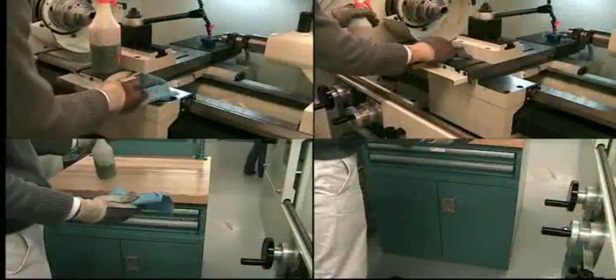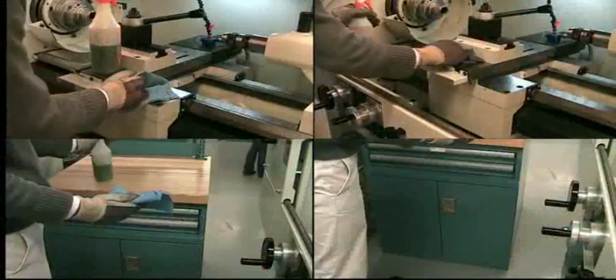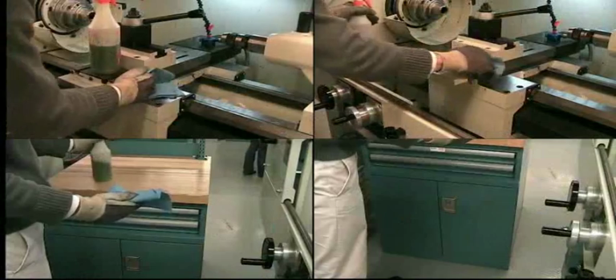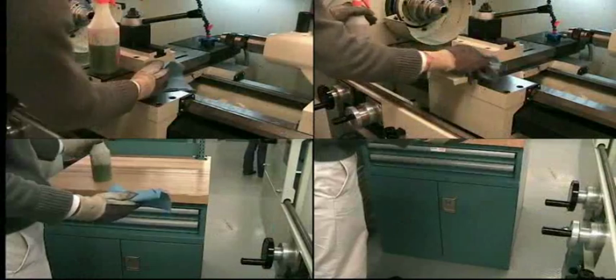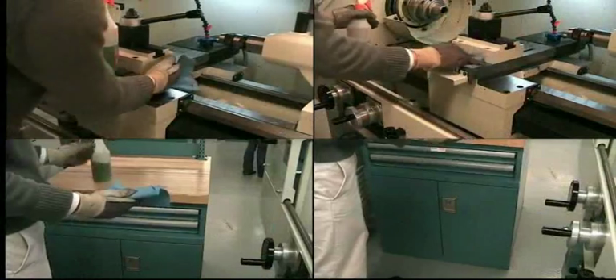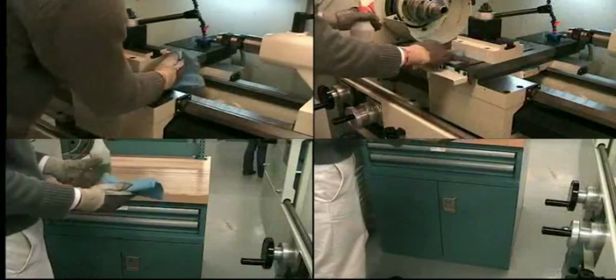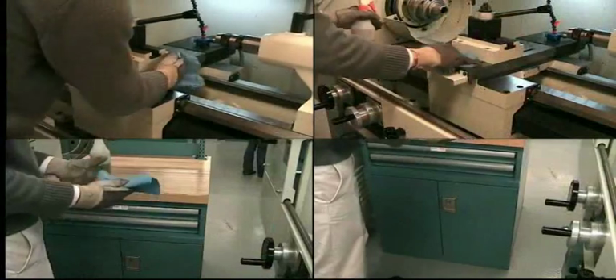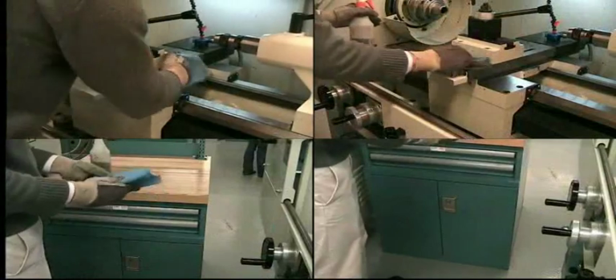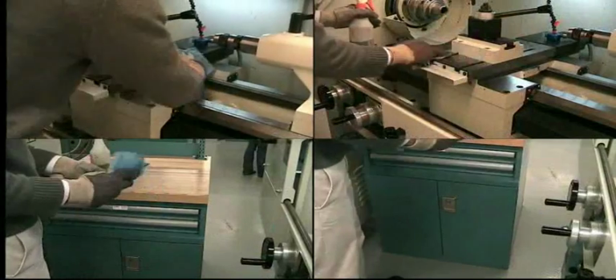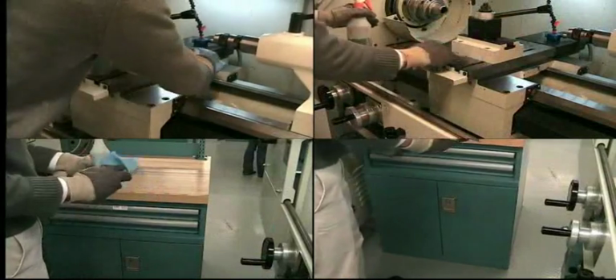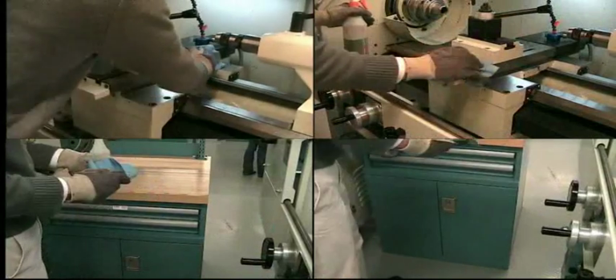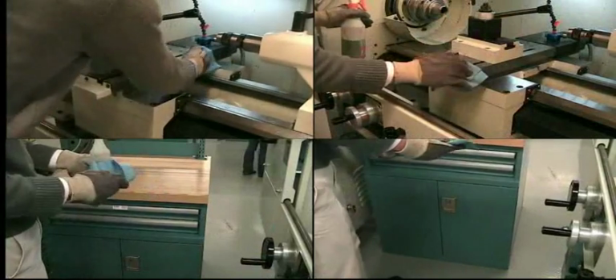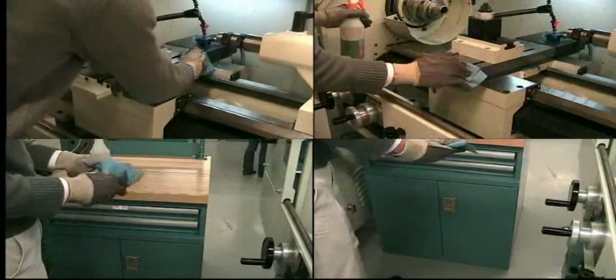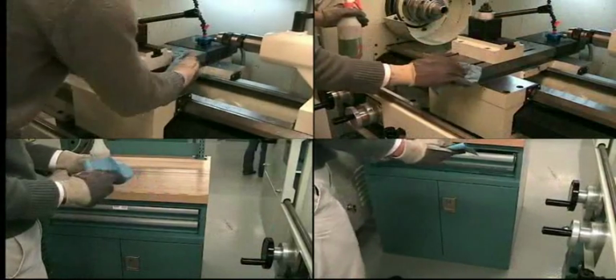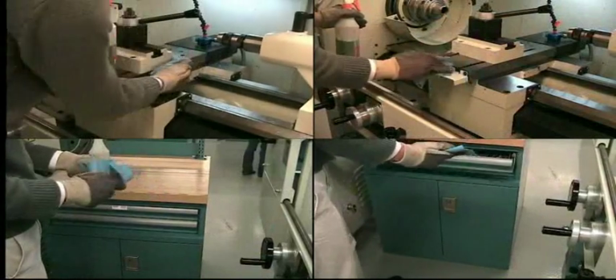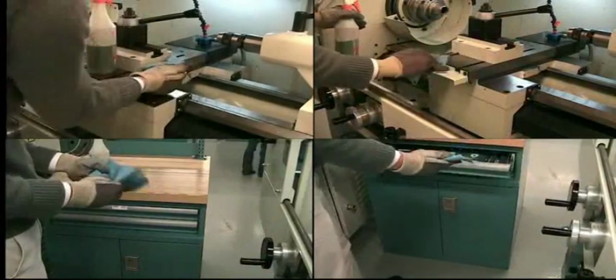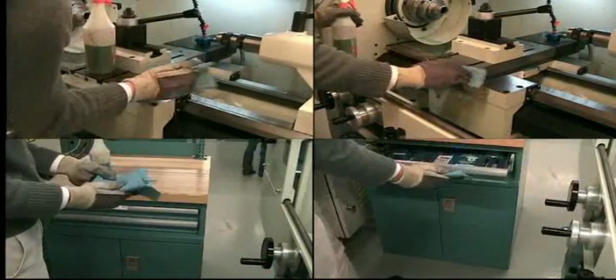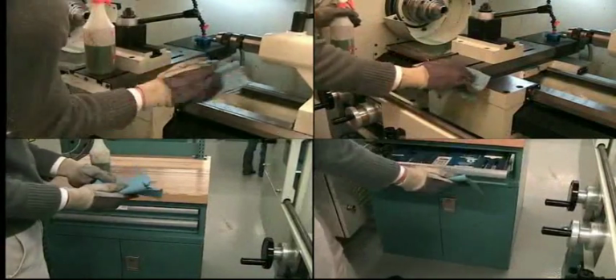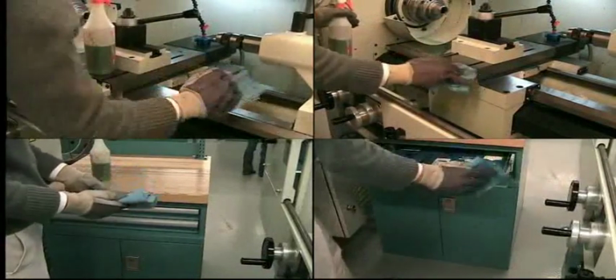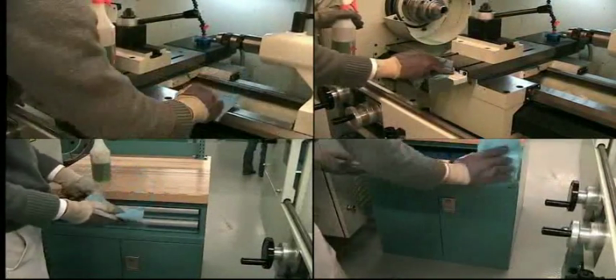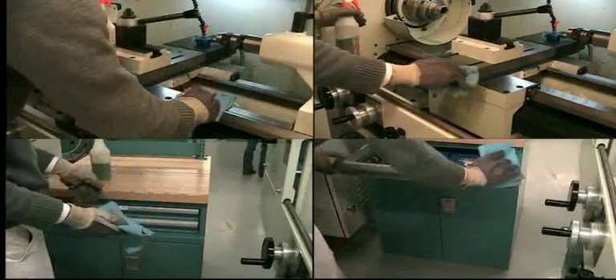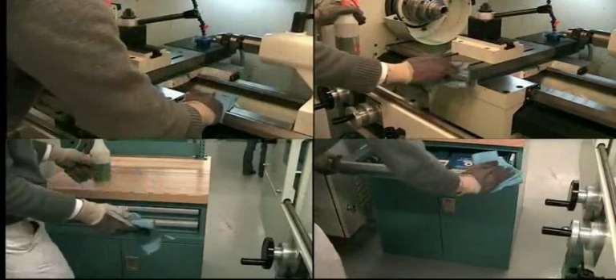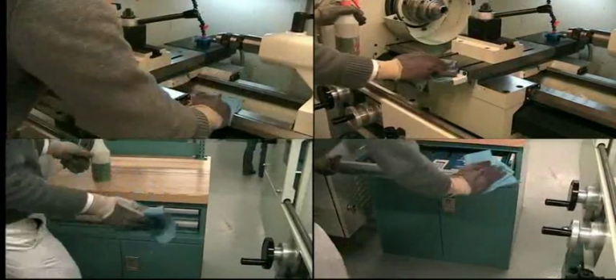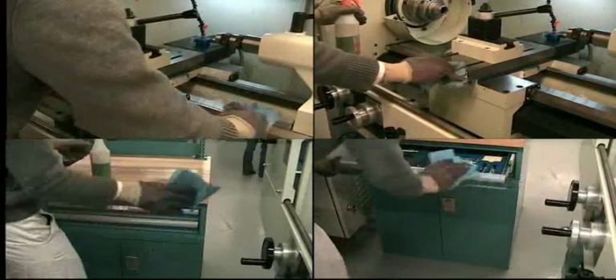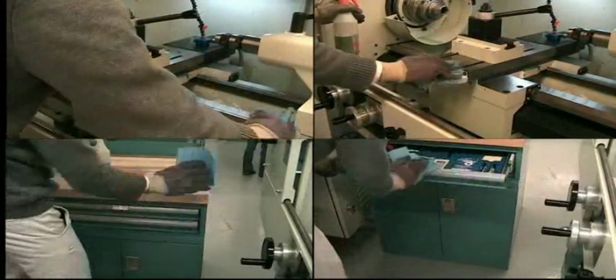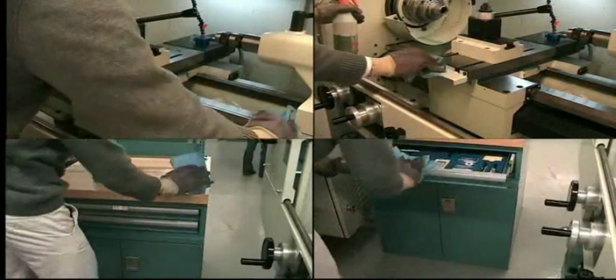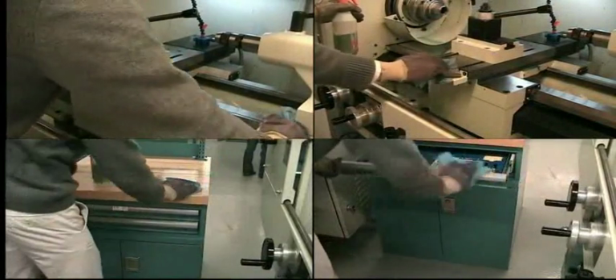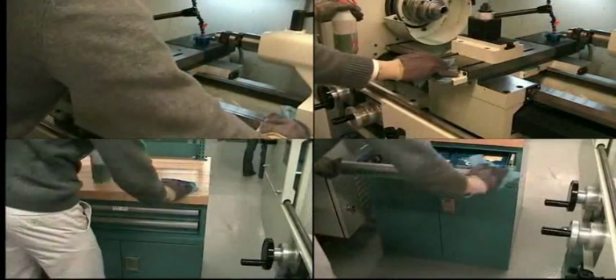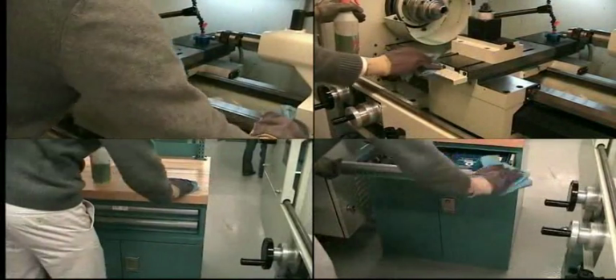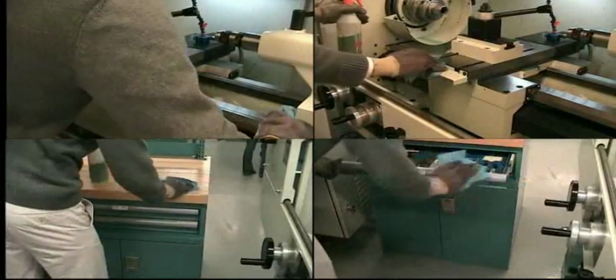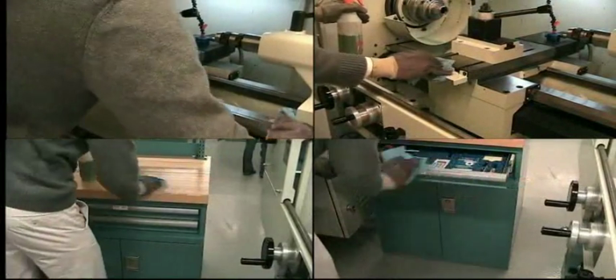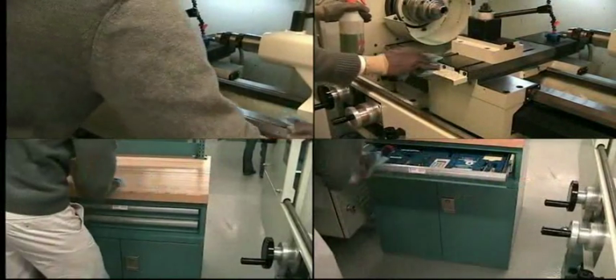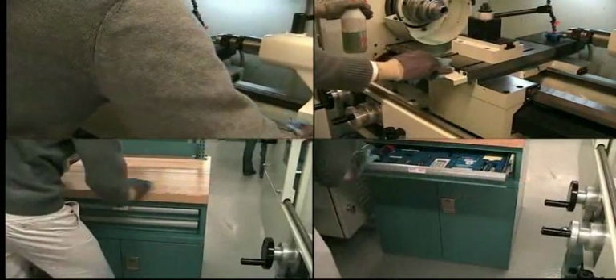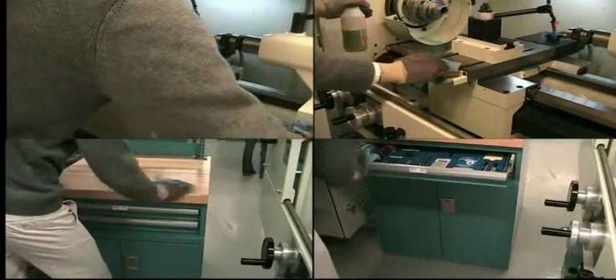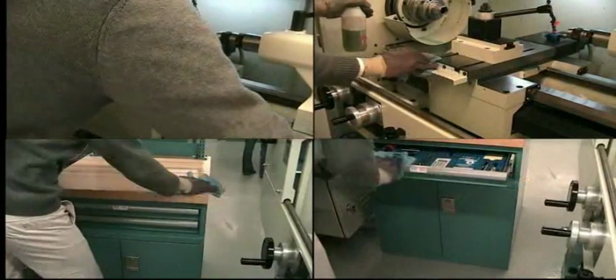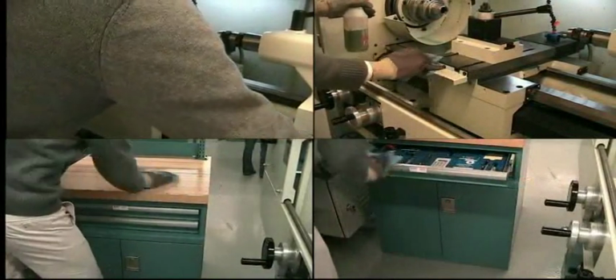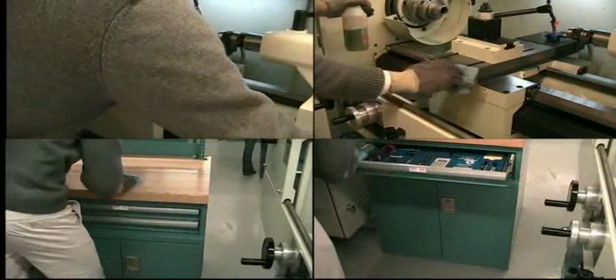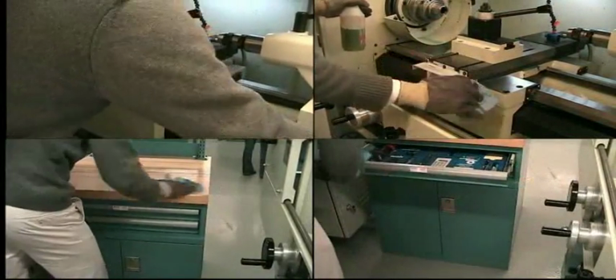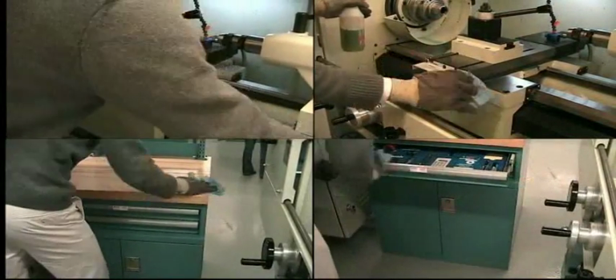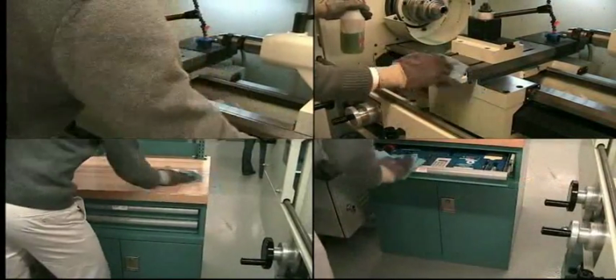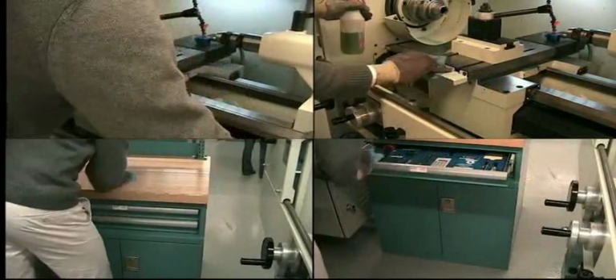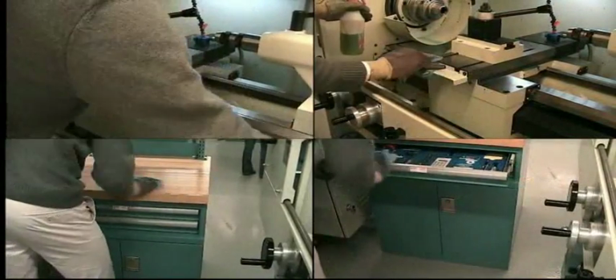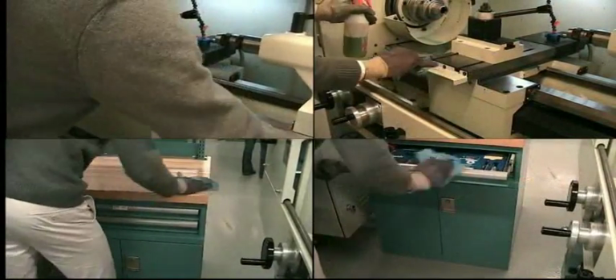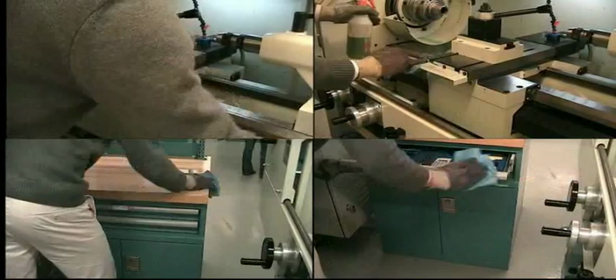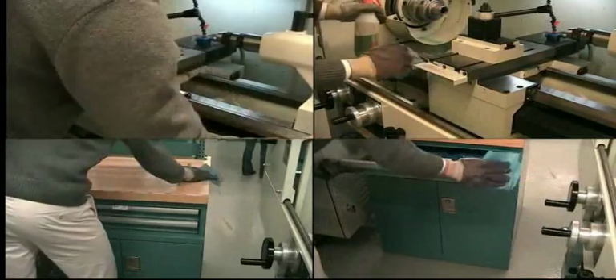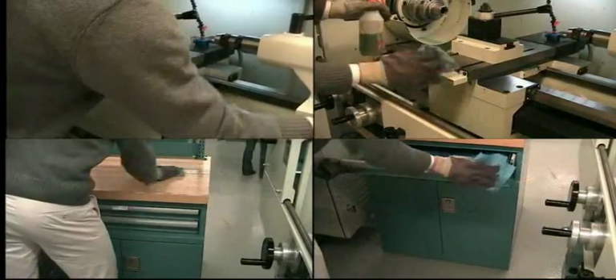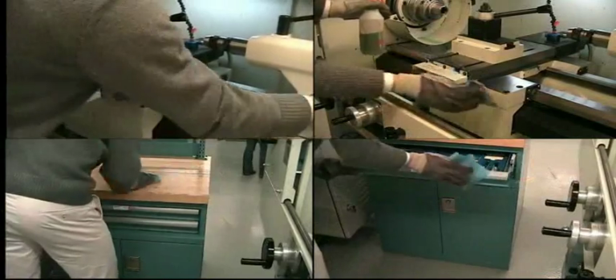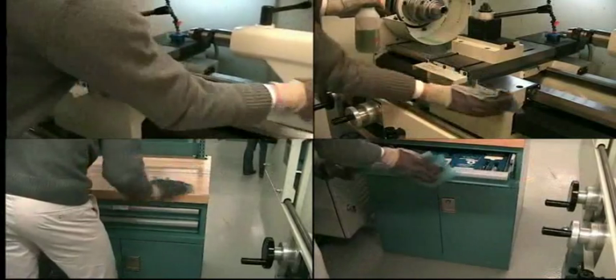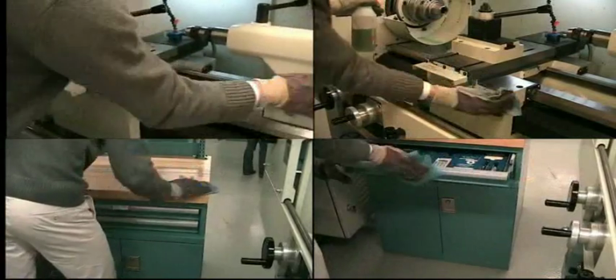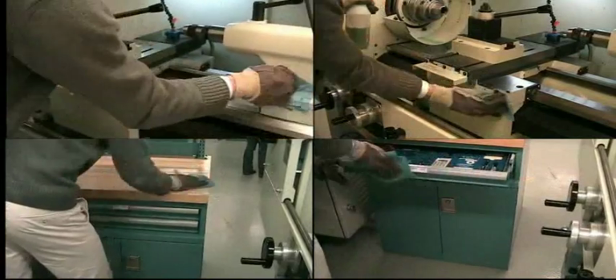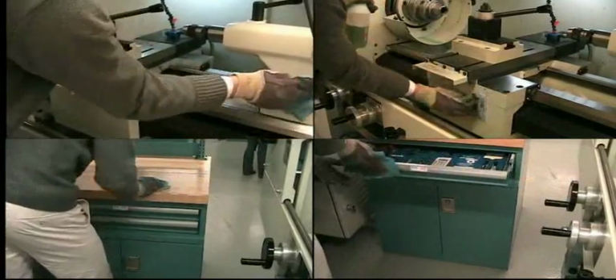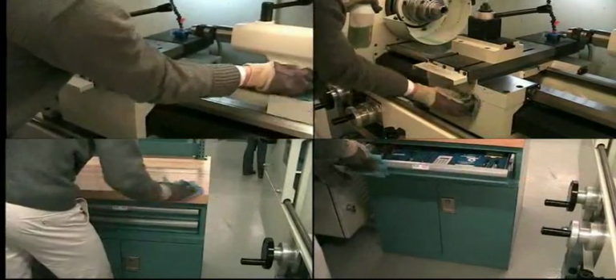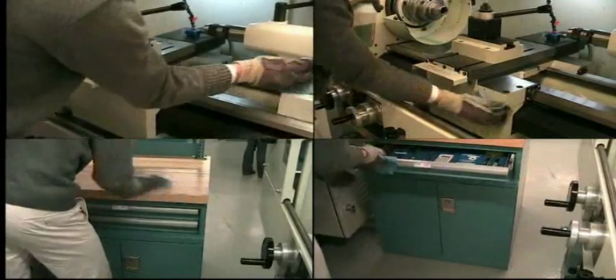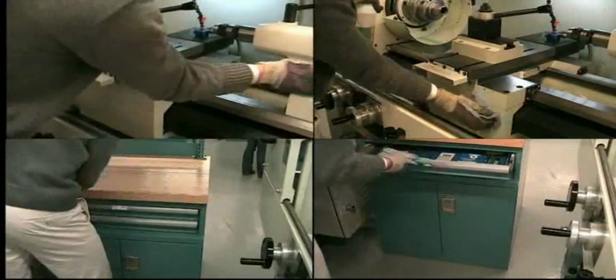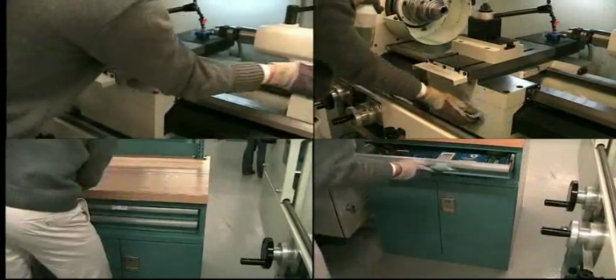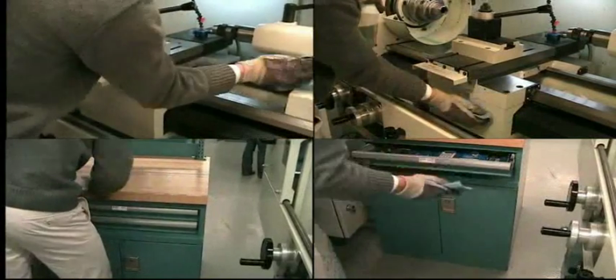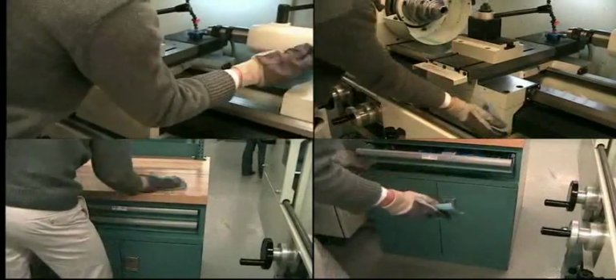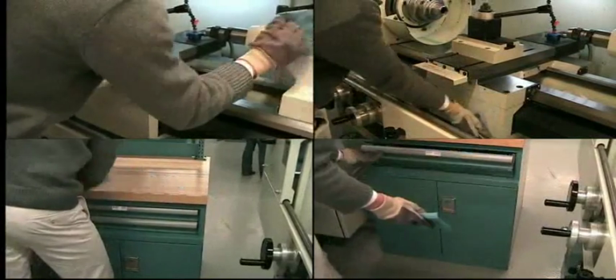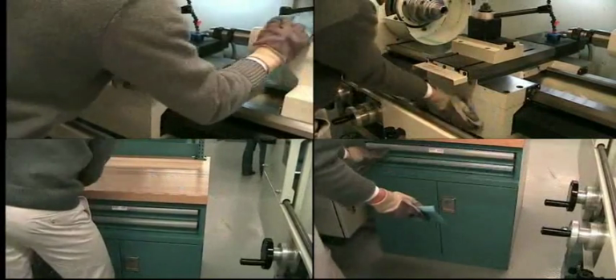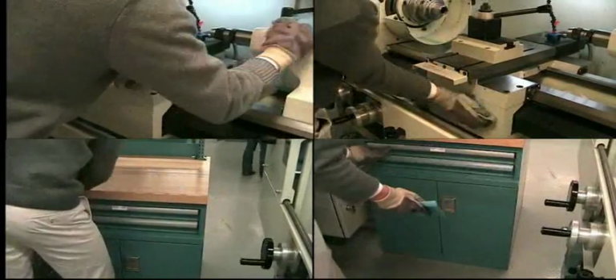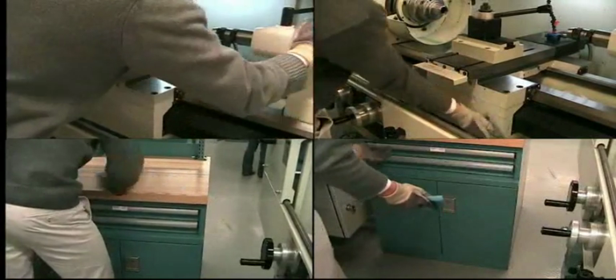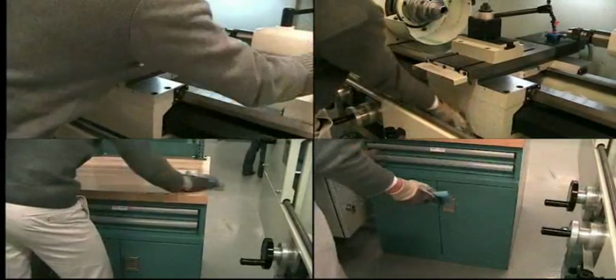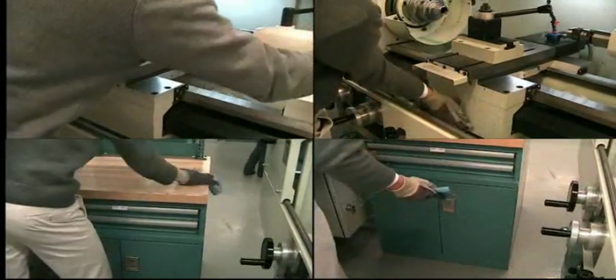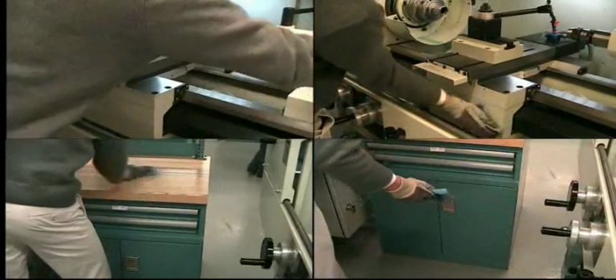Clean dirty surfaces of the lathe and lathe cabinet using paper towels and Simple Green.